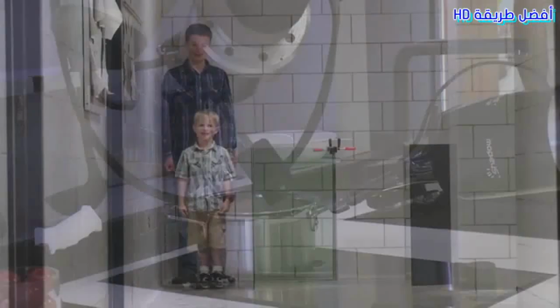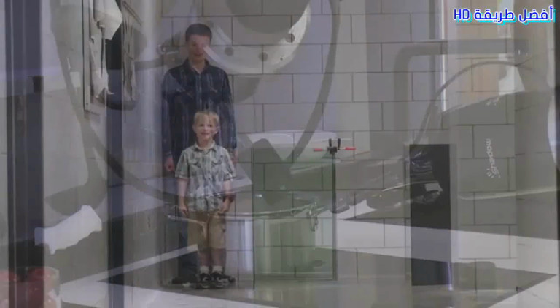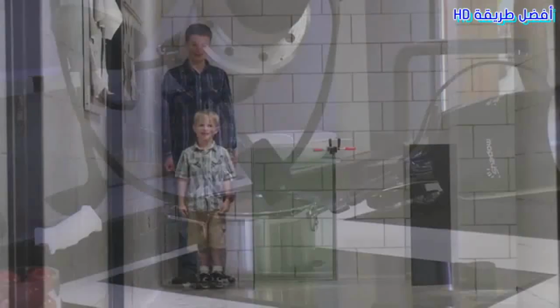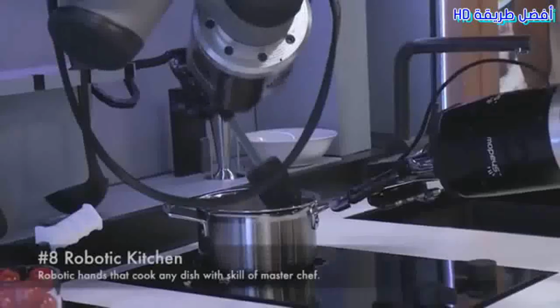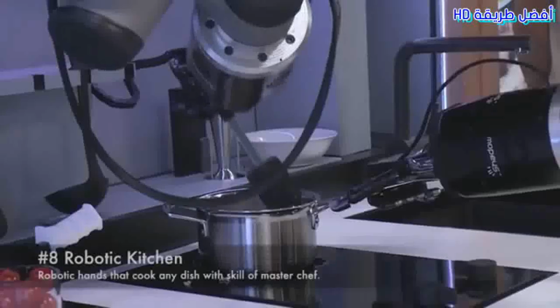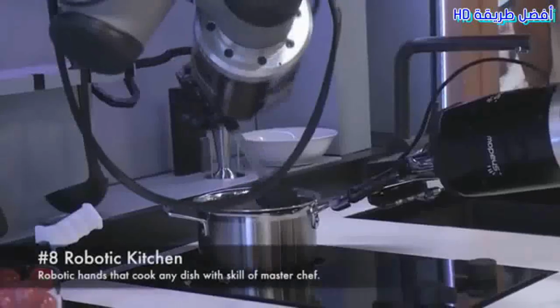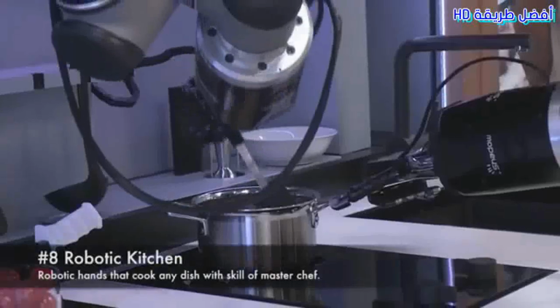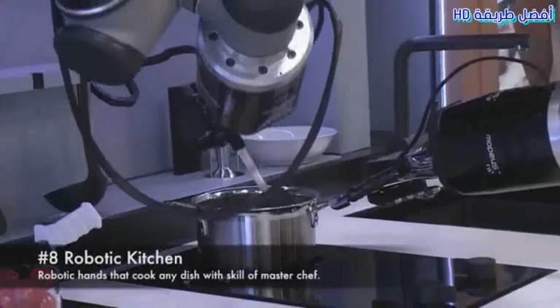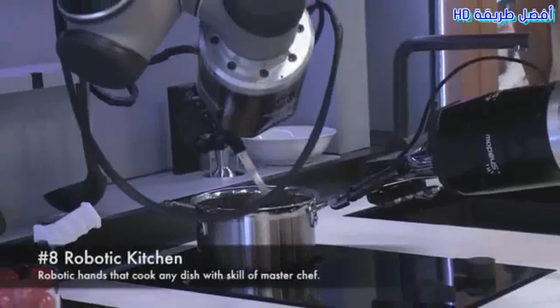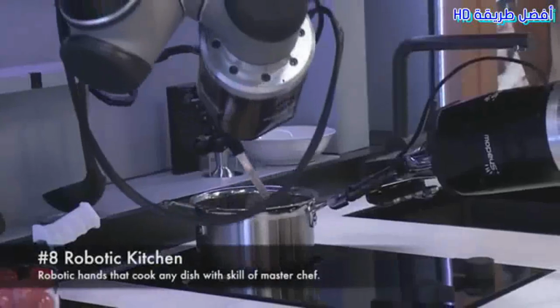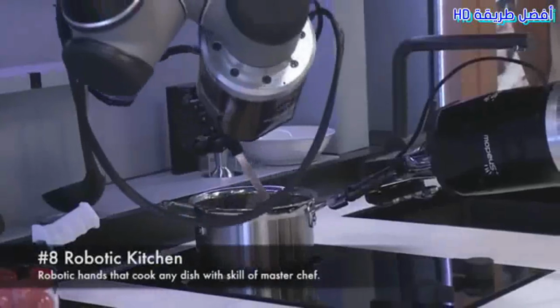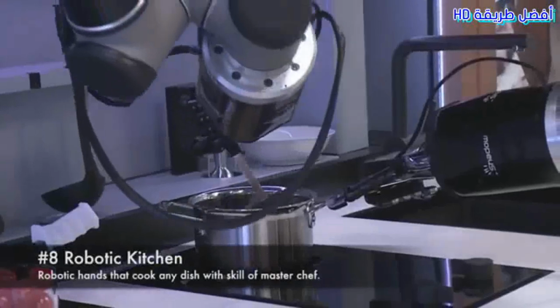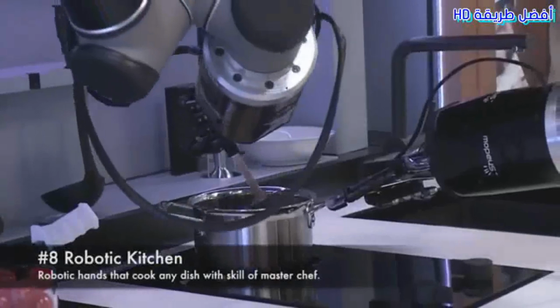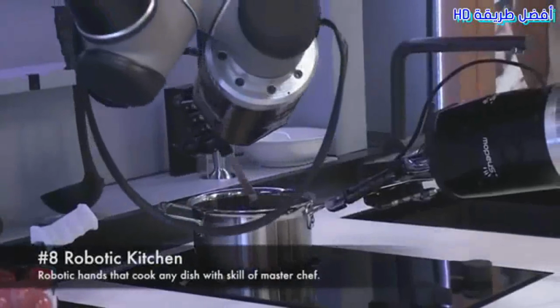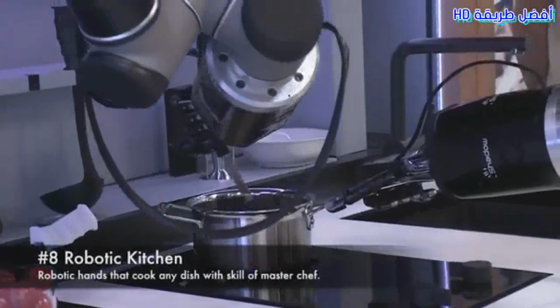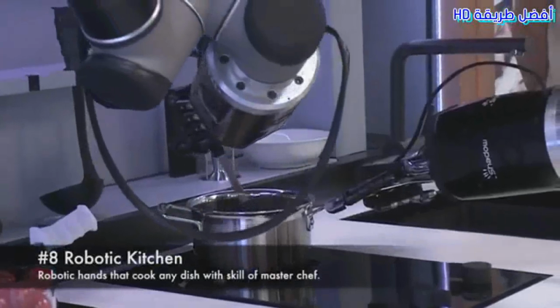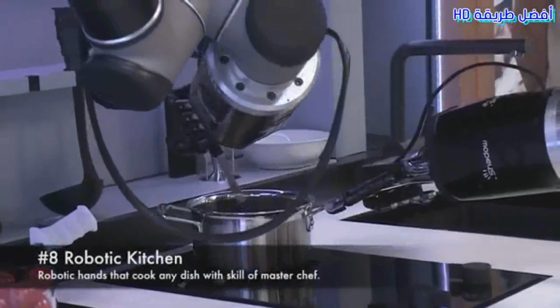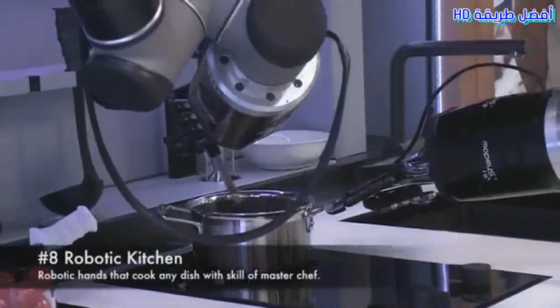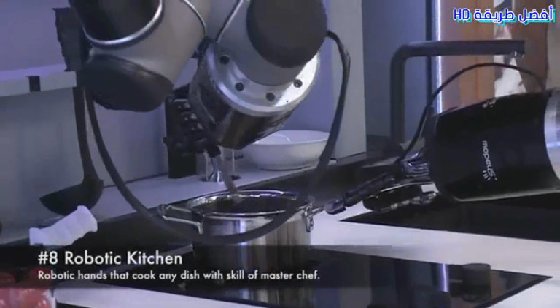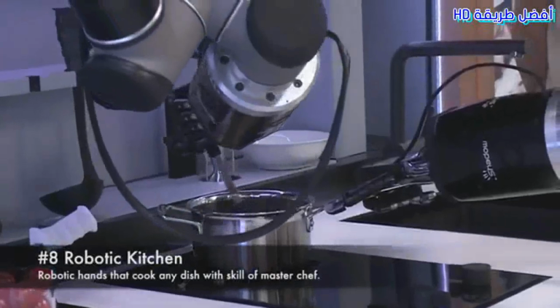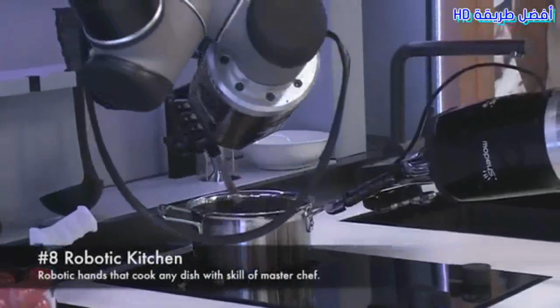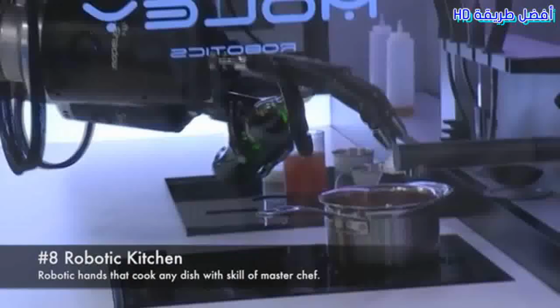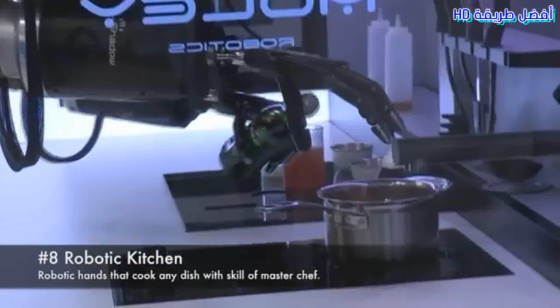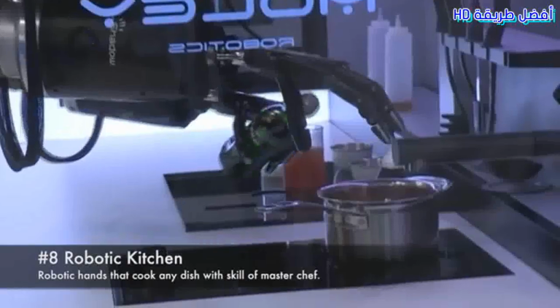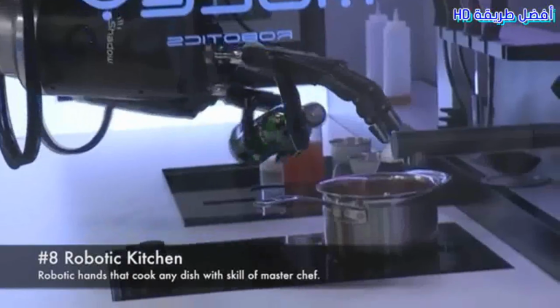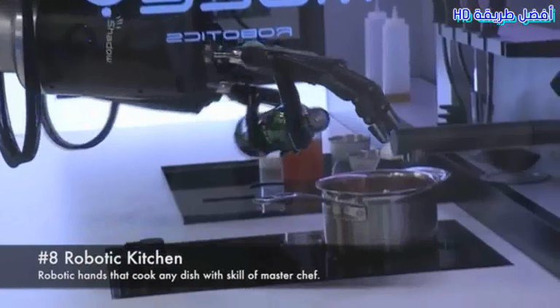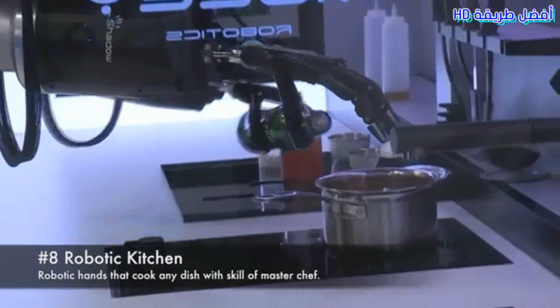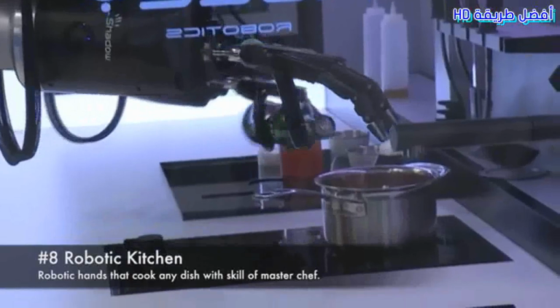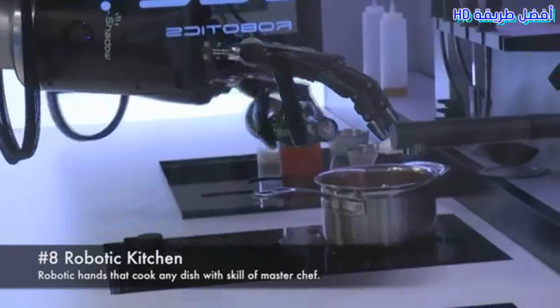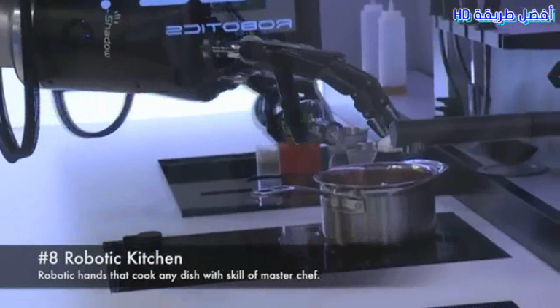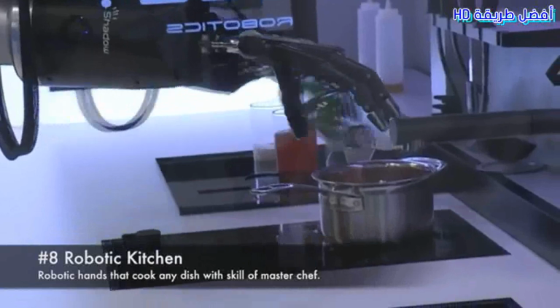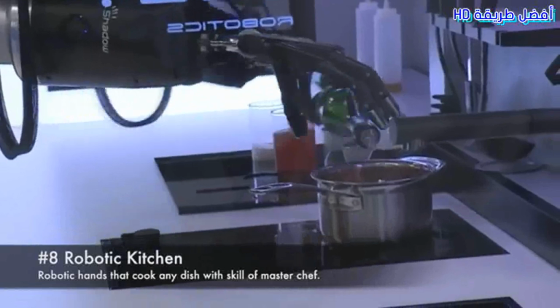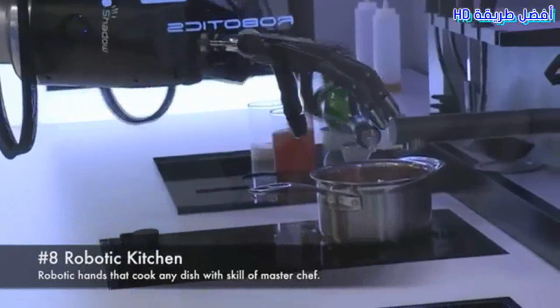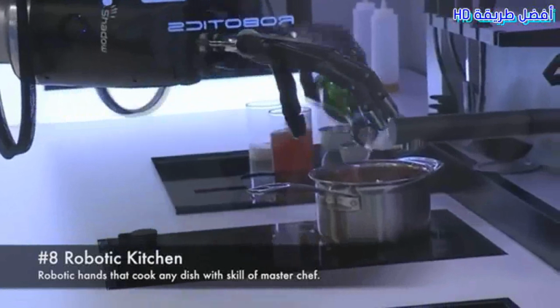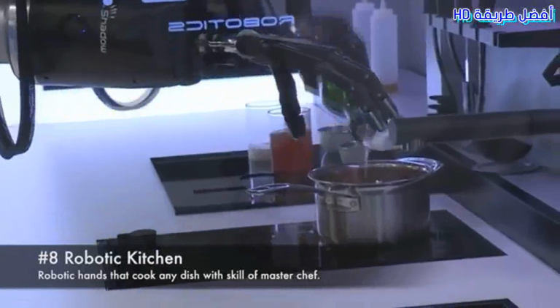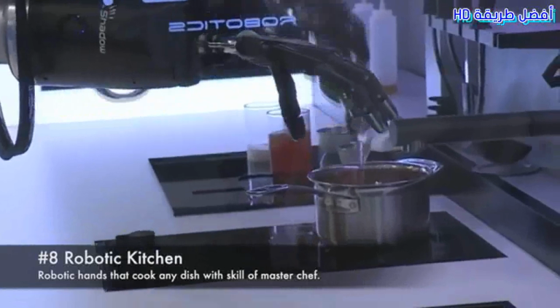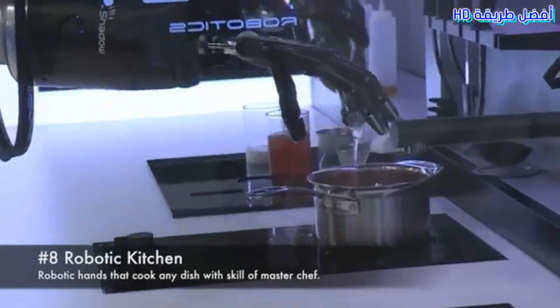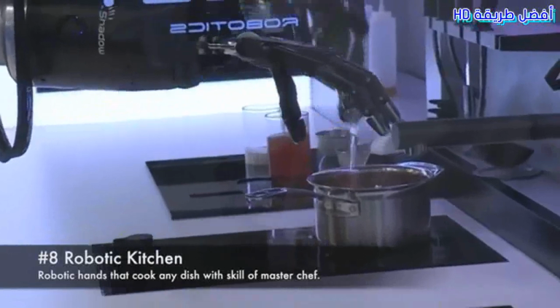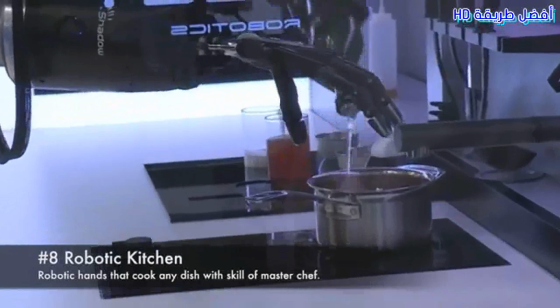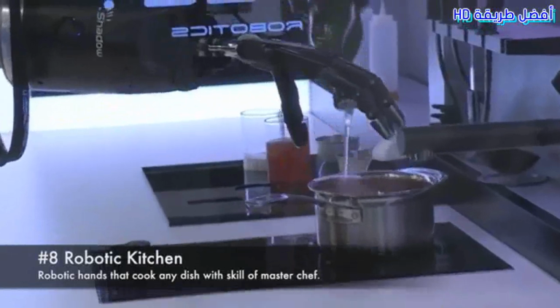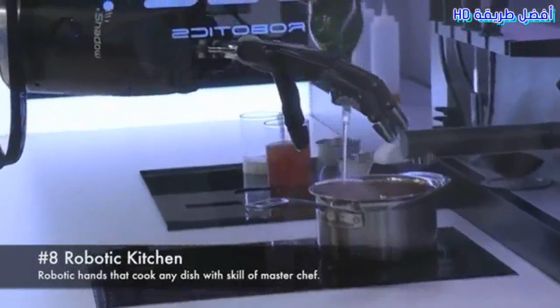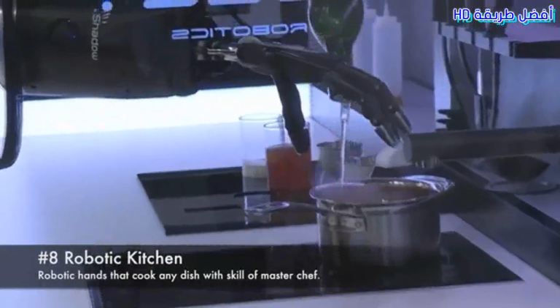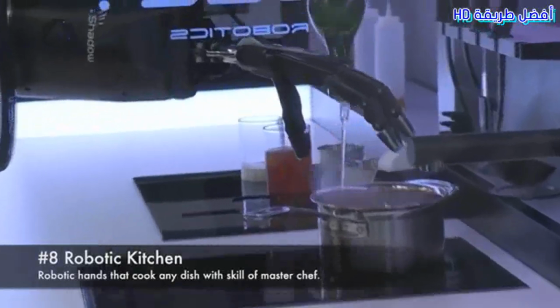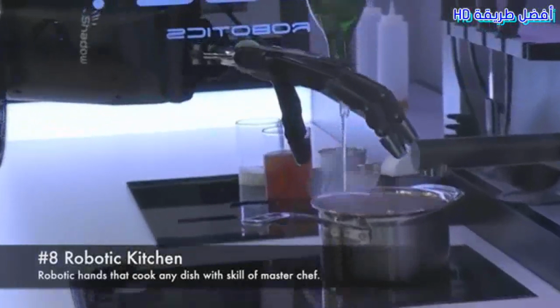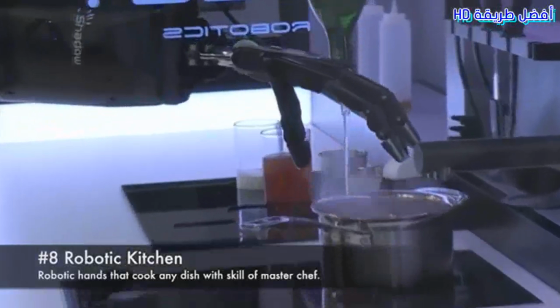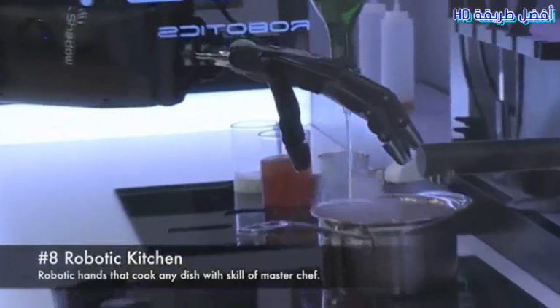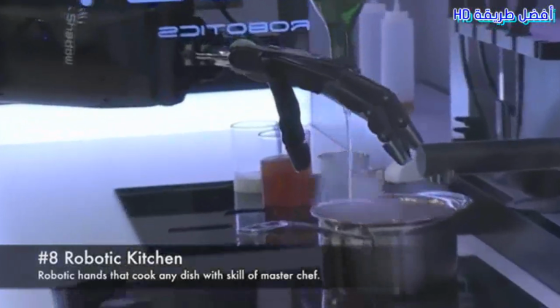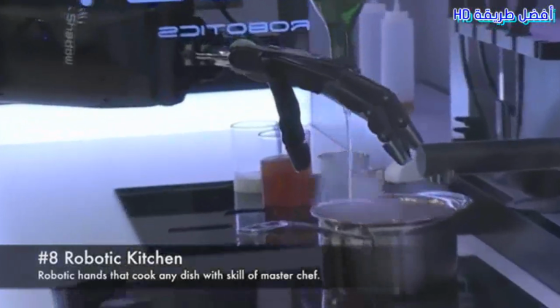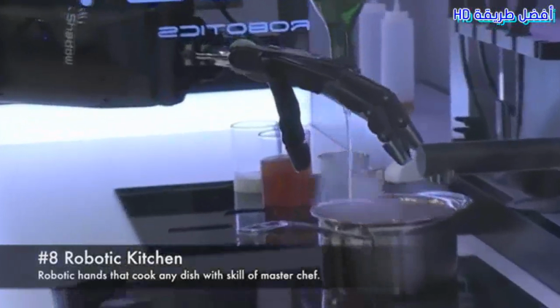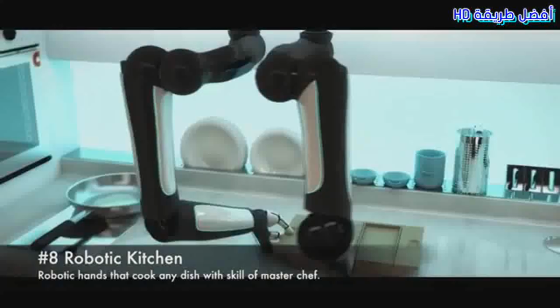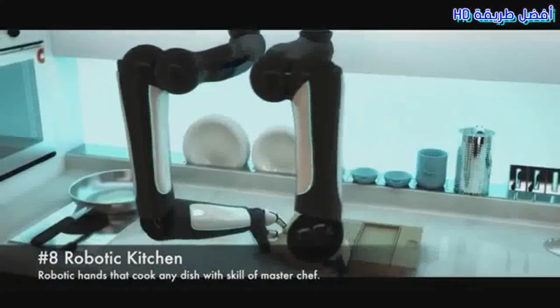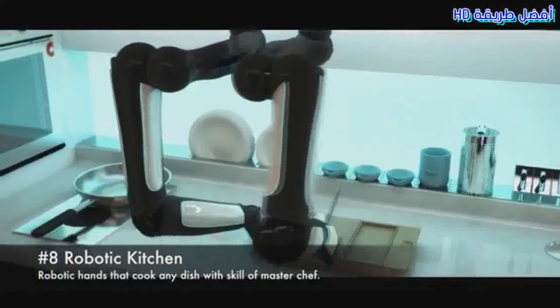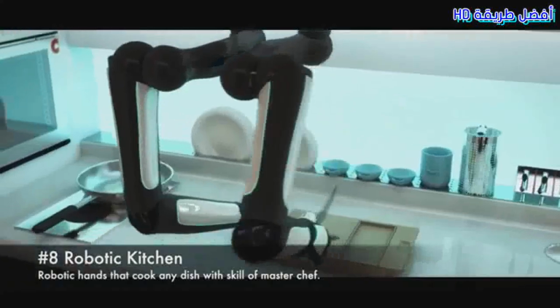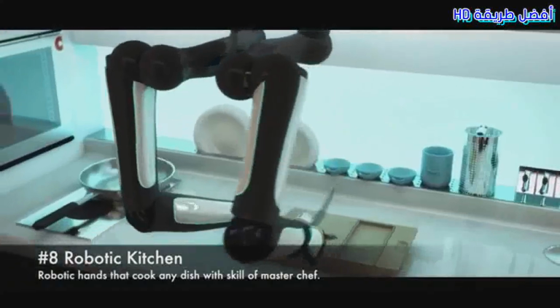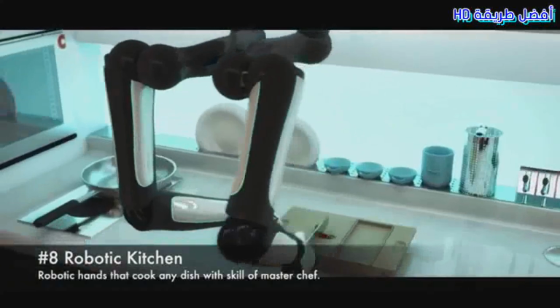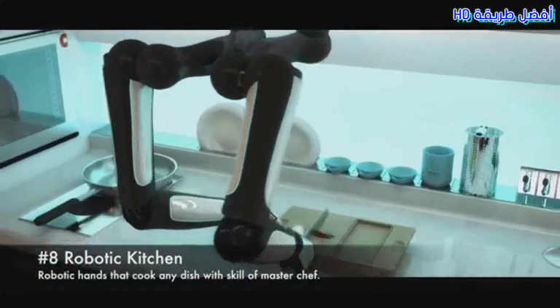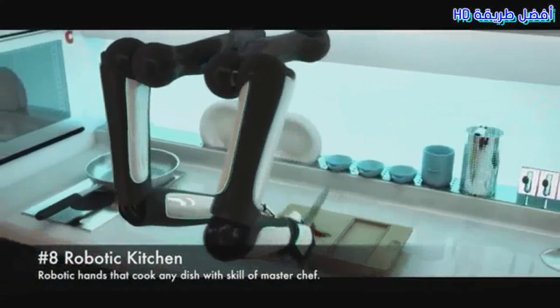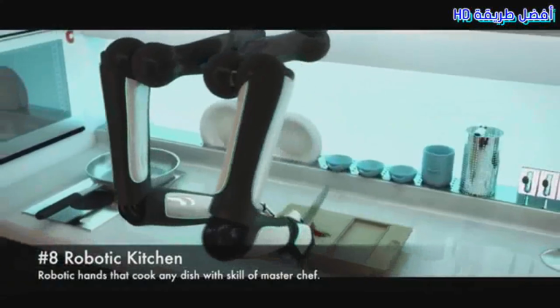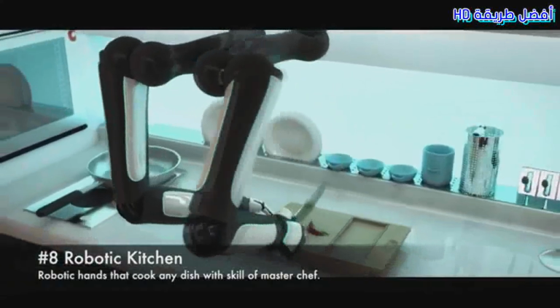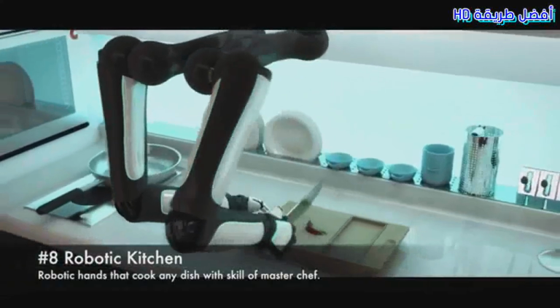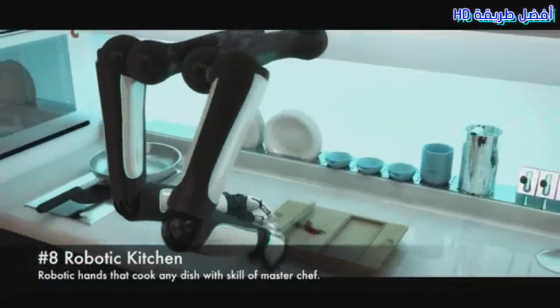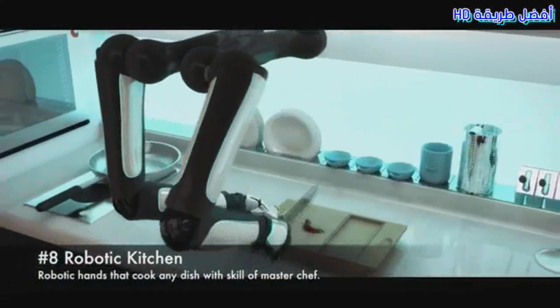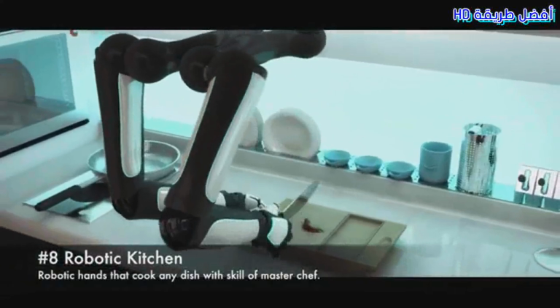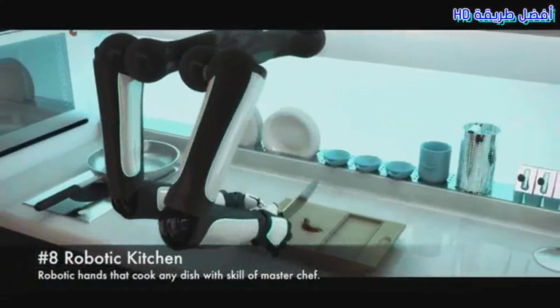8. Robotic Kitchen. Robotic hands that cook any dish with the skill of a MasterChef.